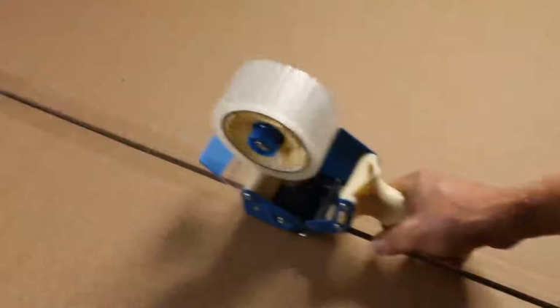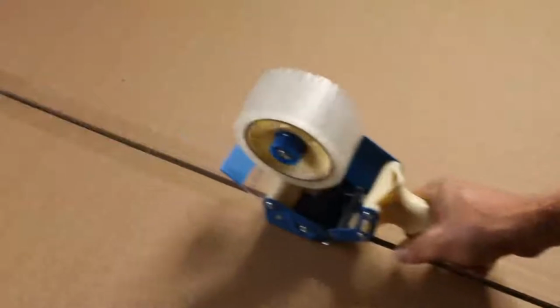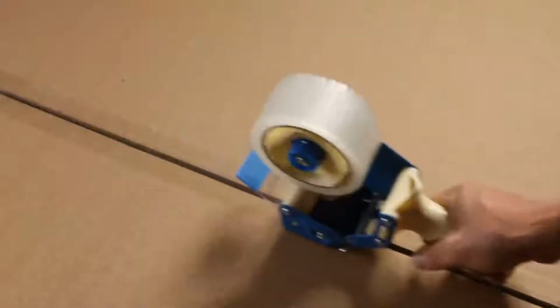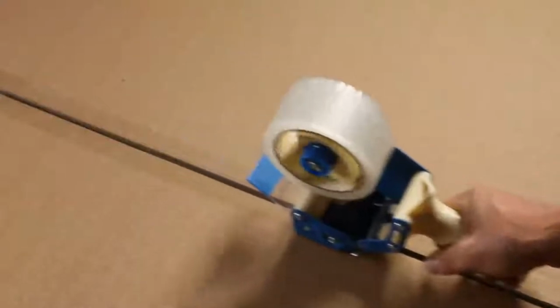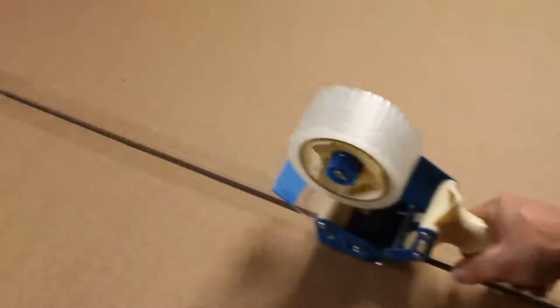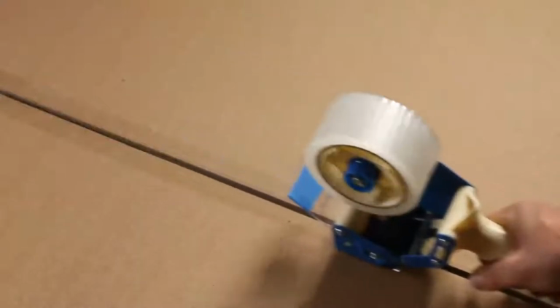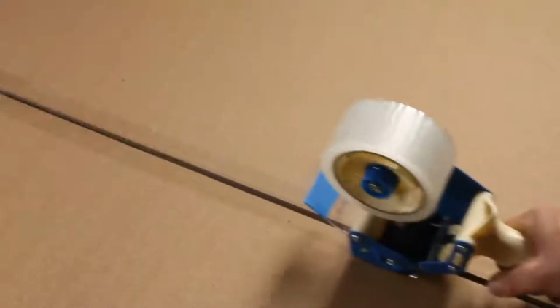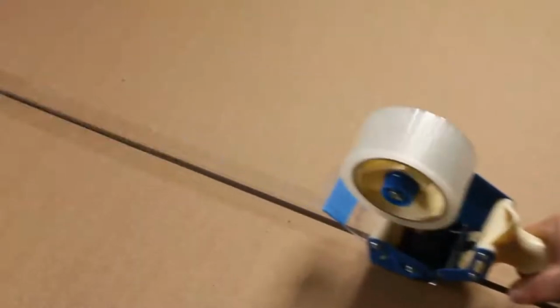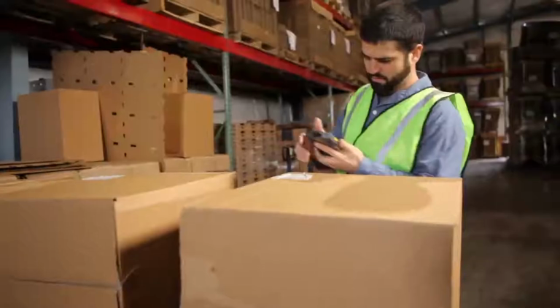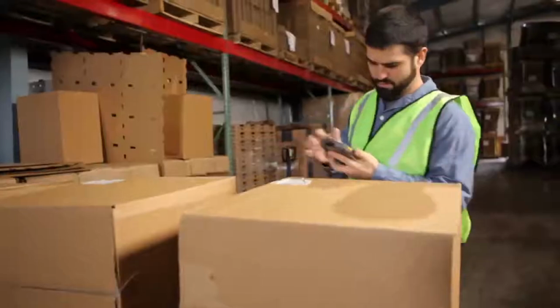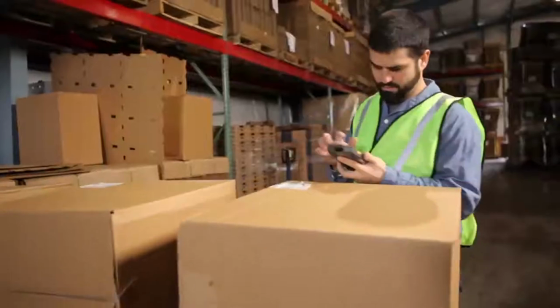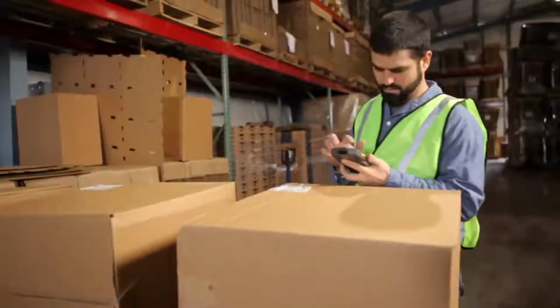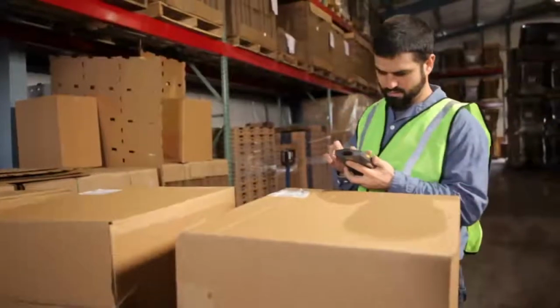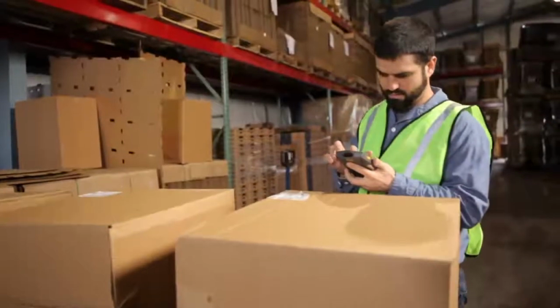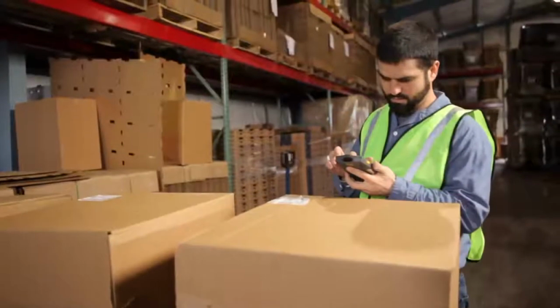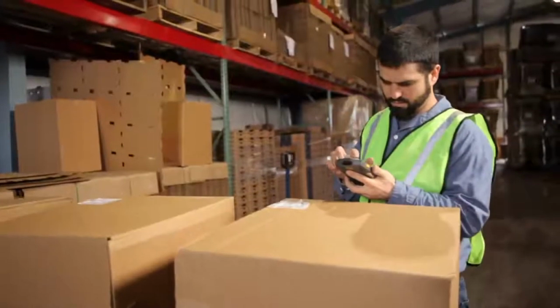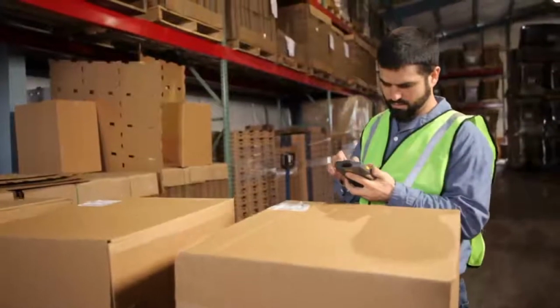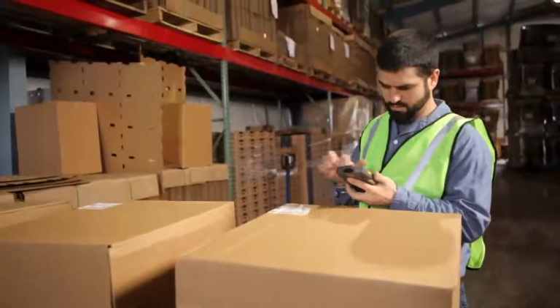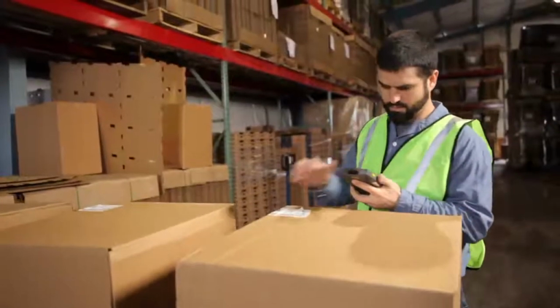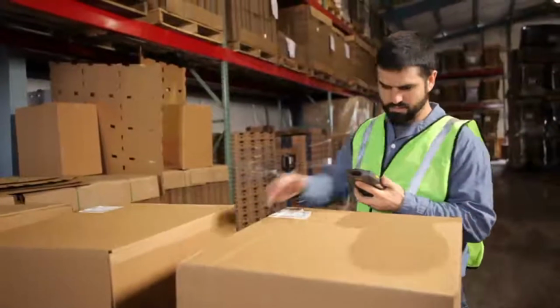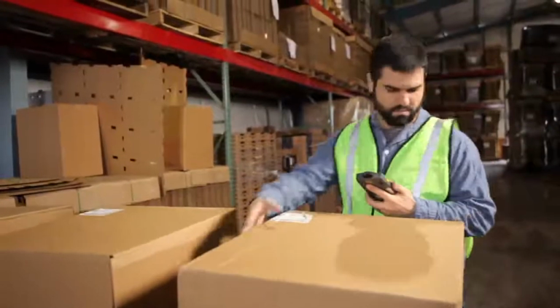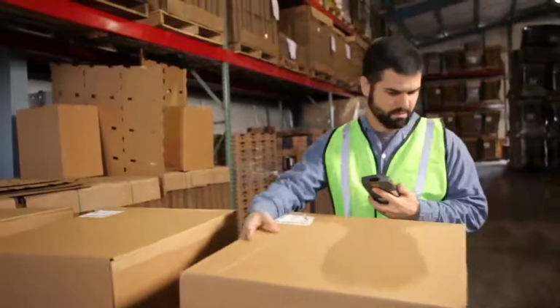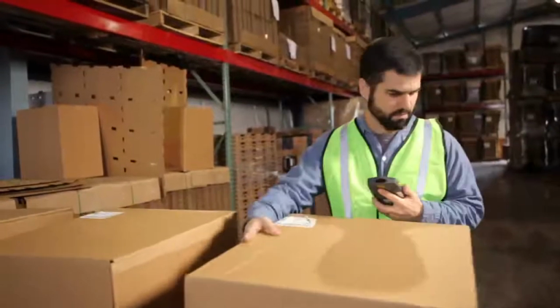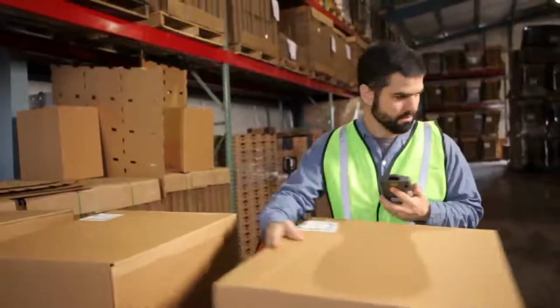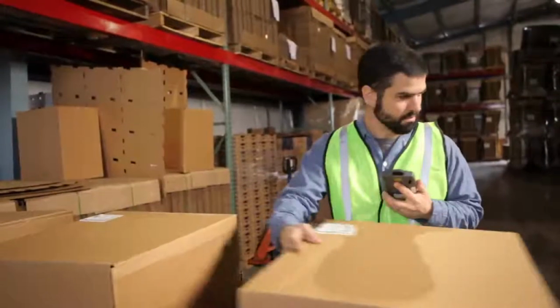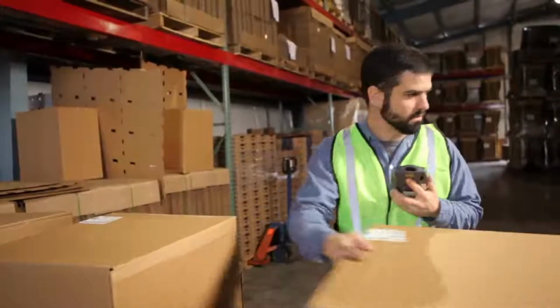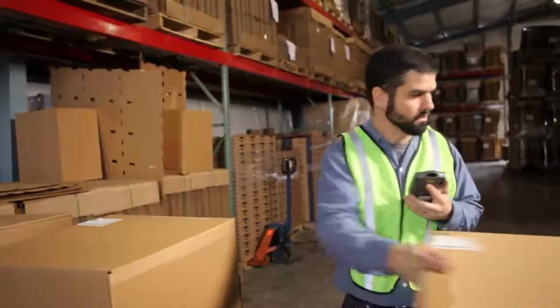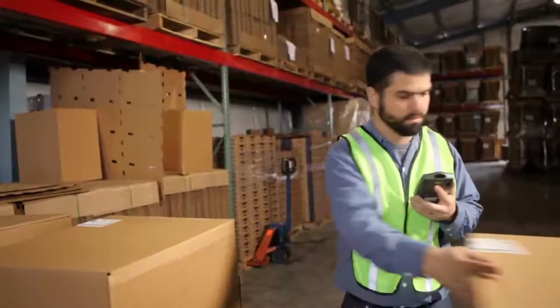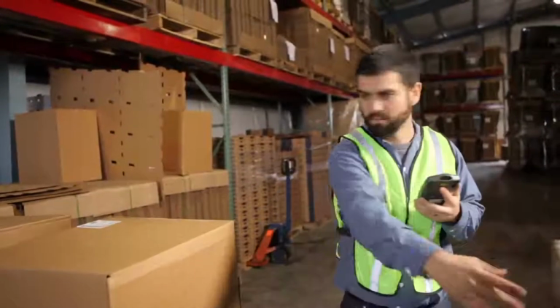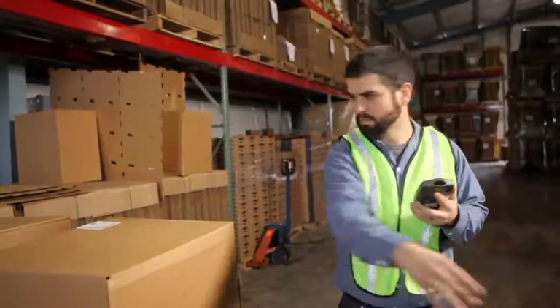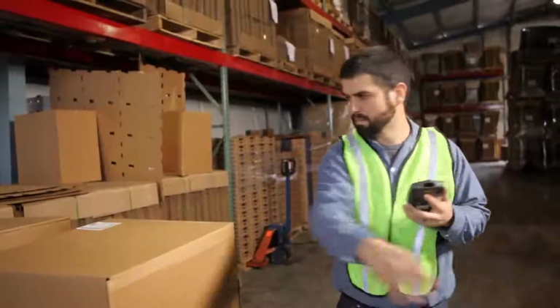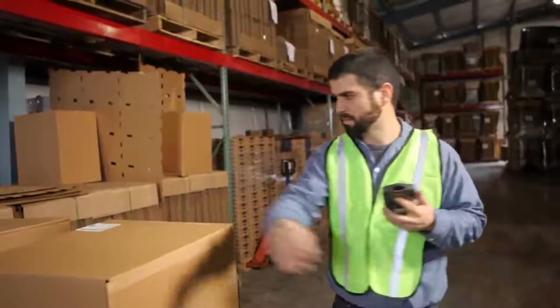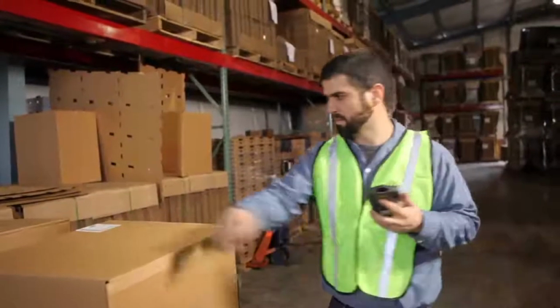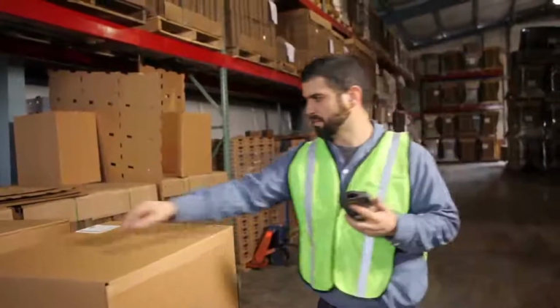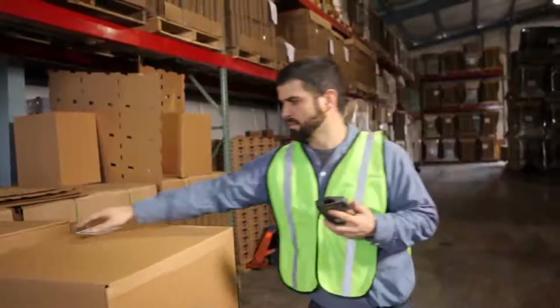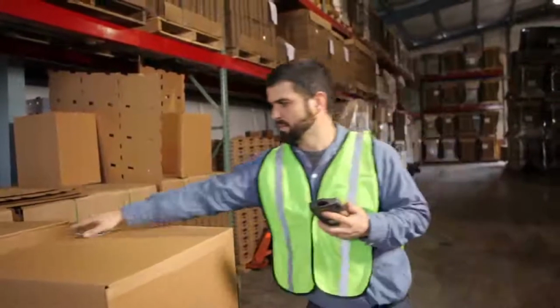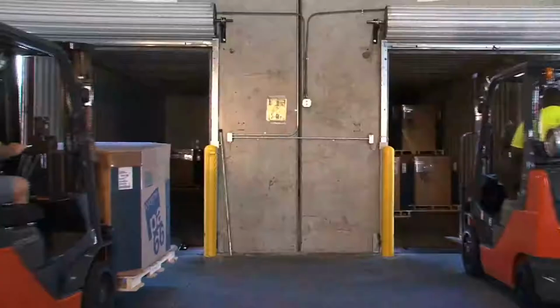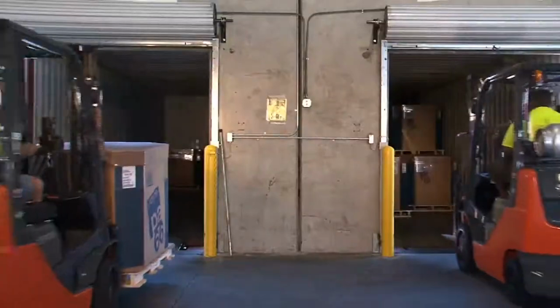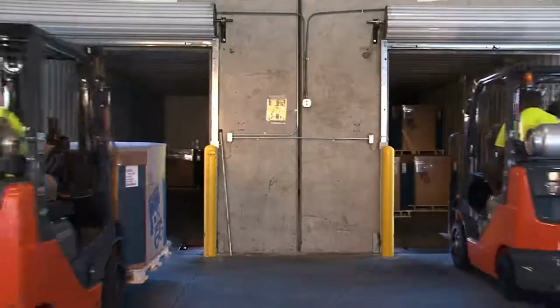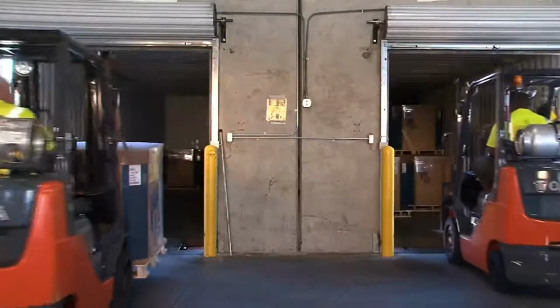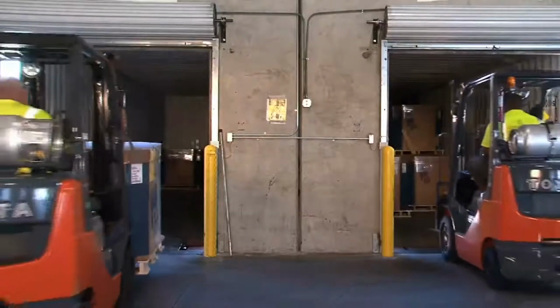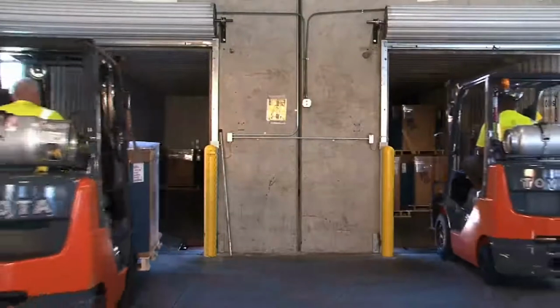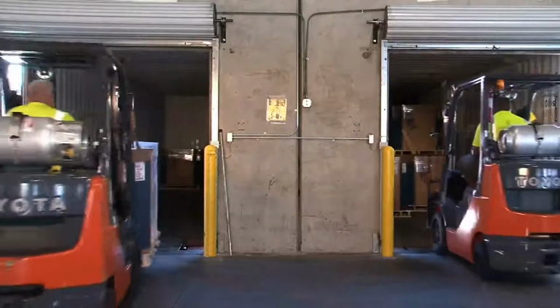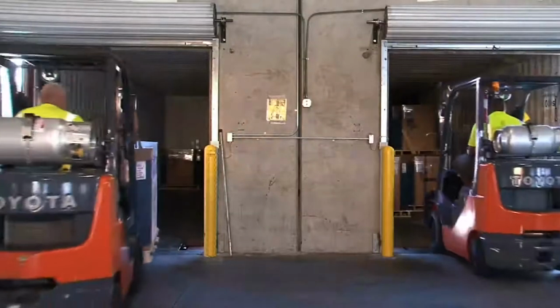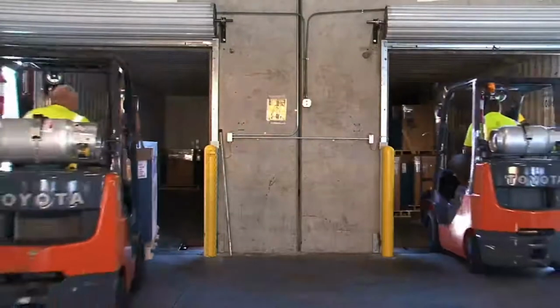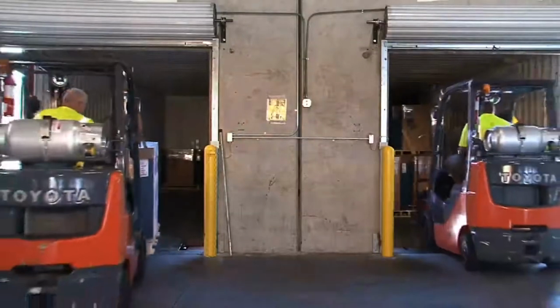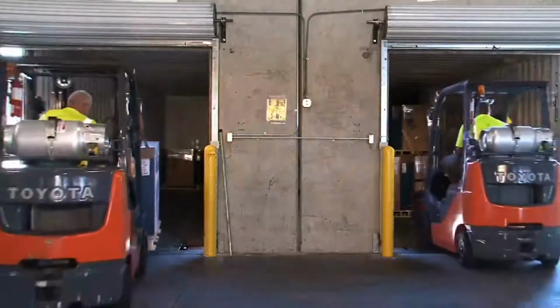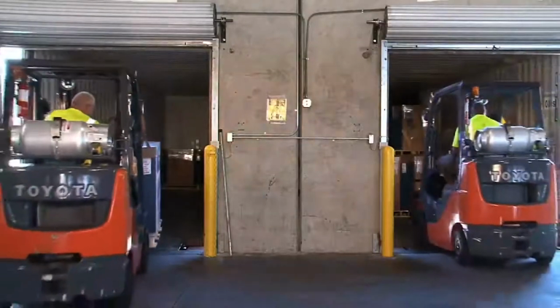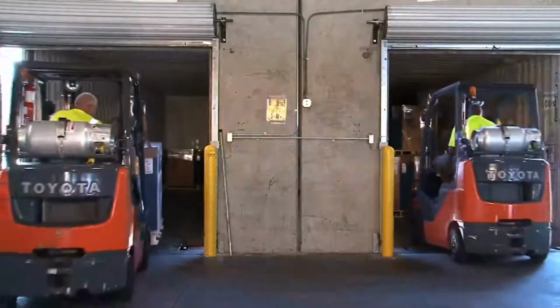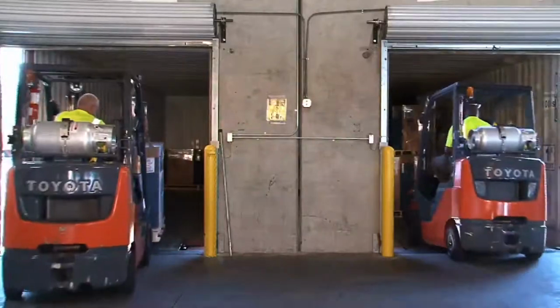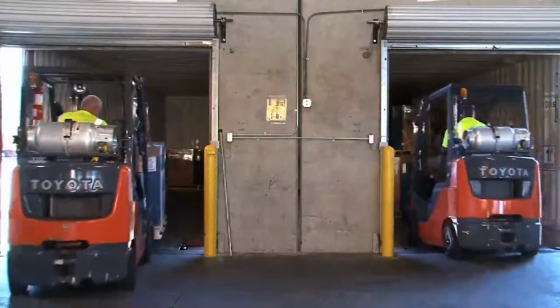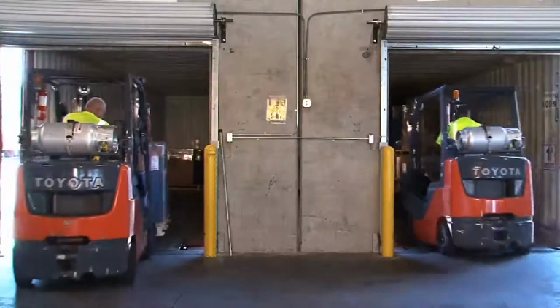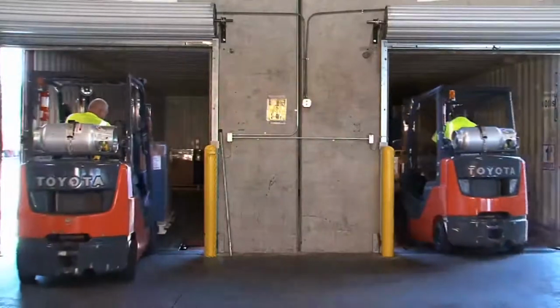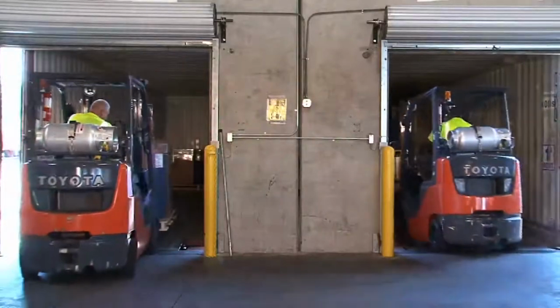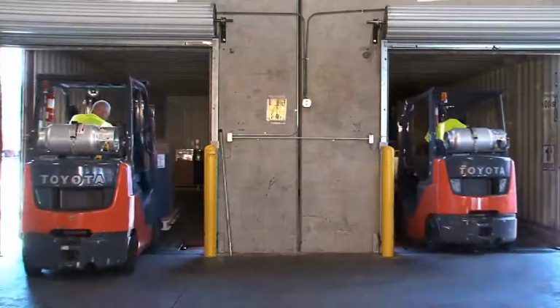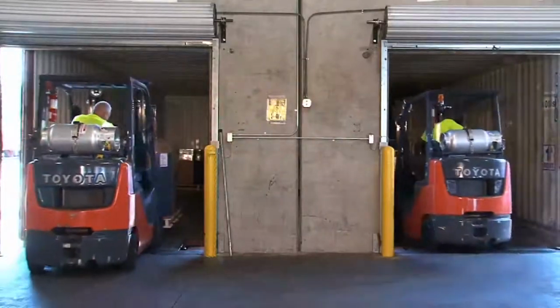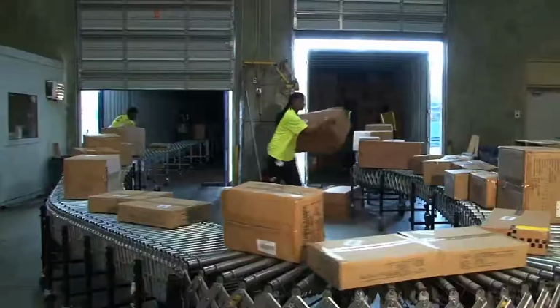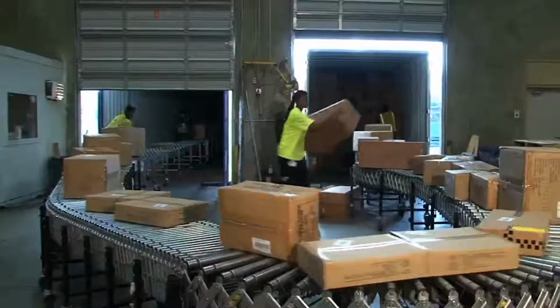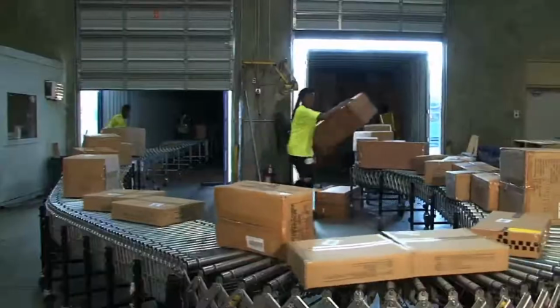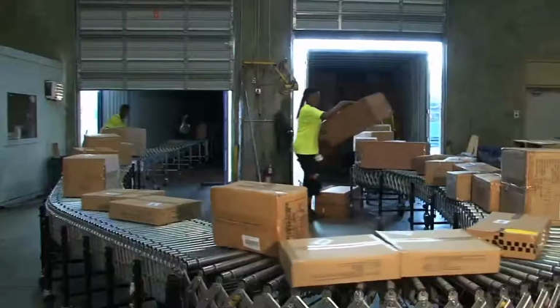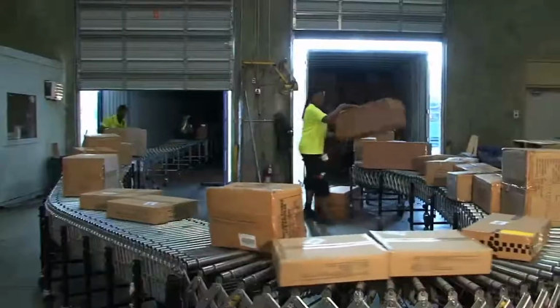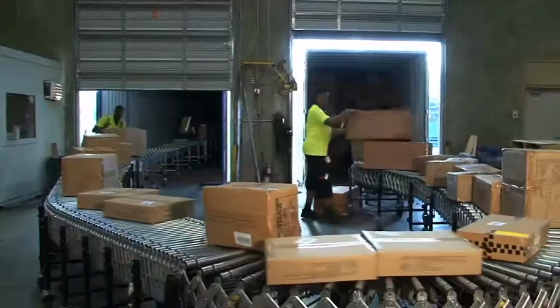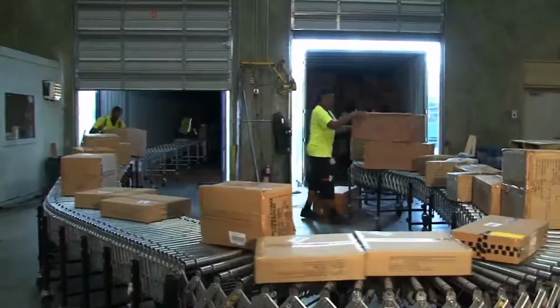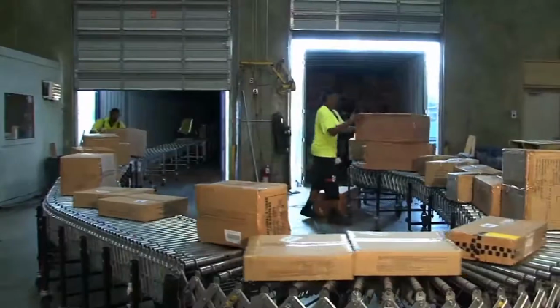Whether your shipment is large or small, Crowley can move your cargo as full container loads or less than container loads.